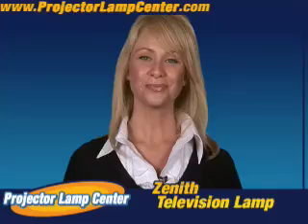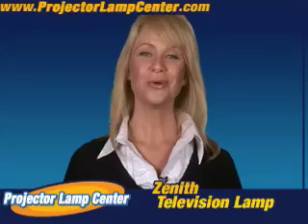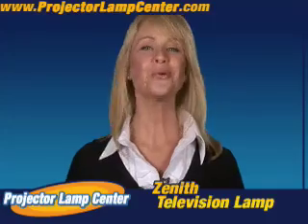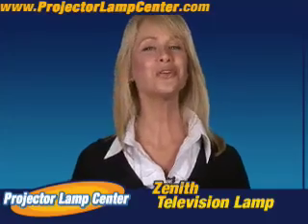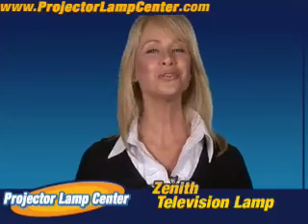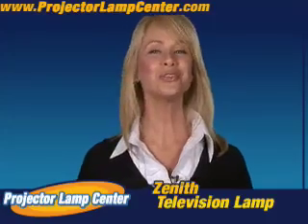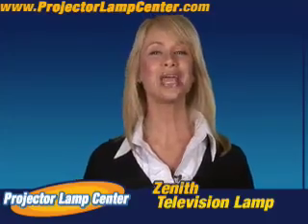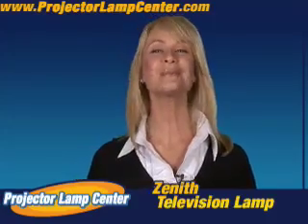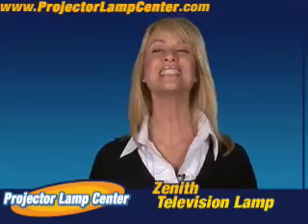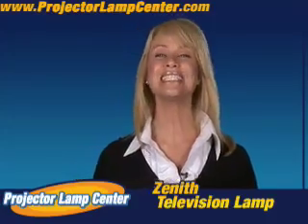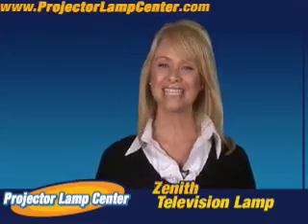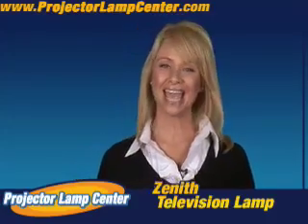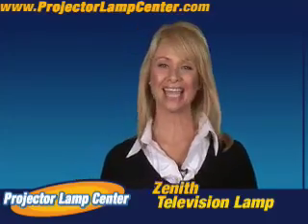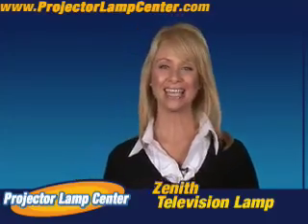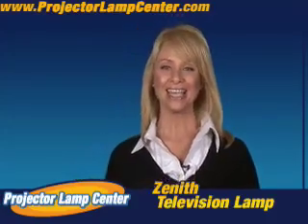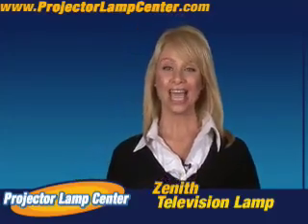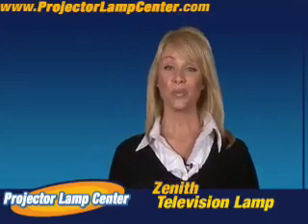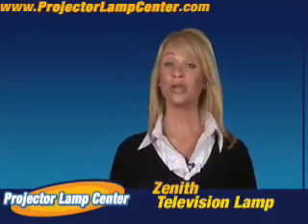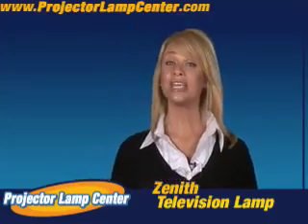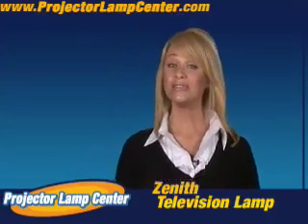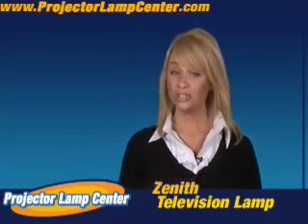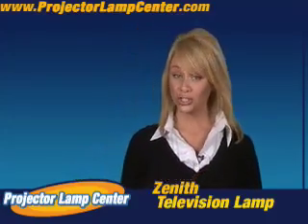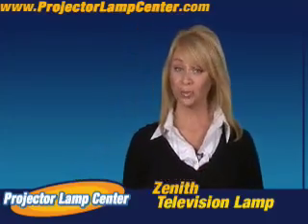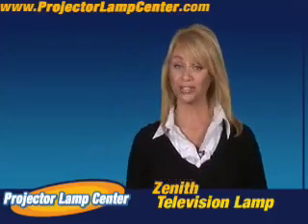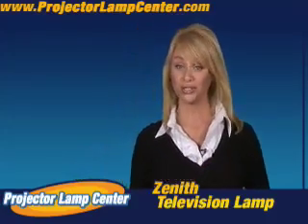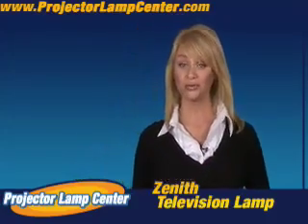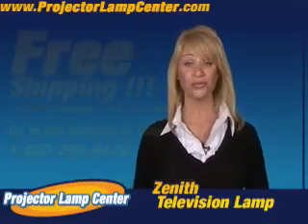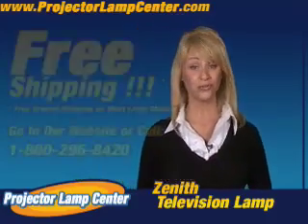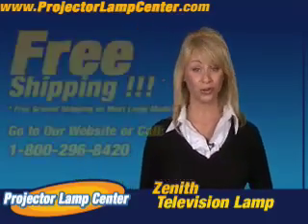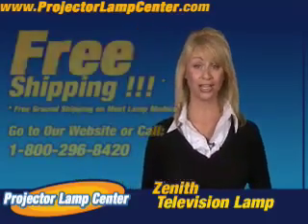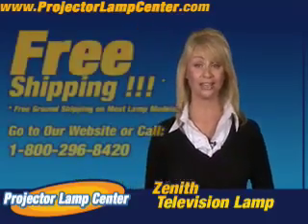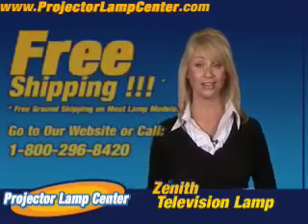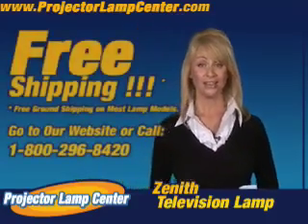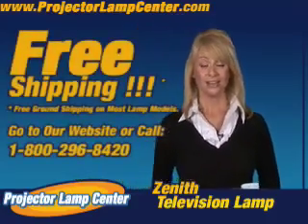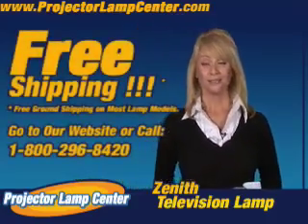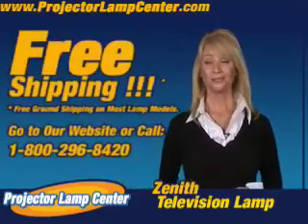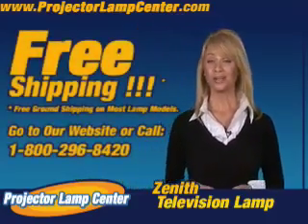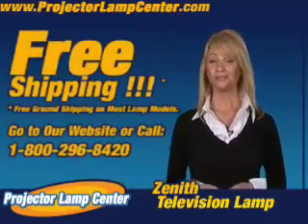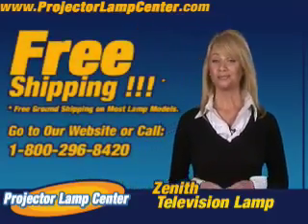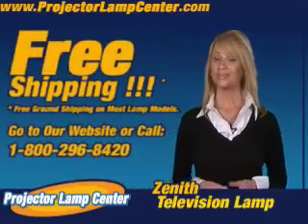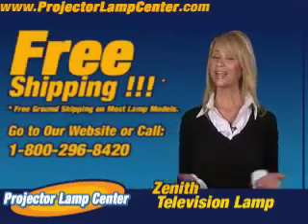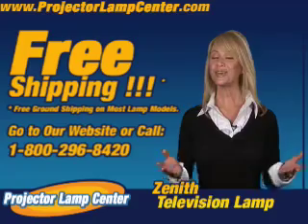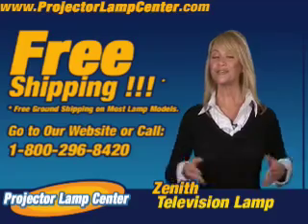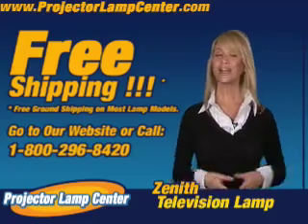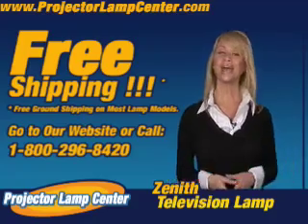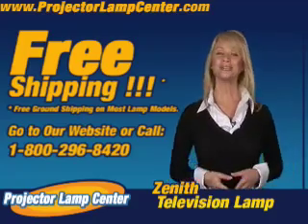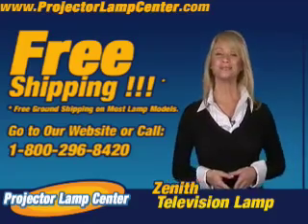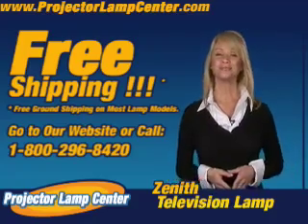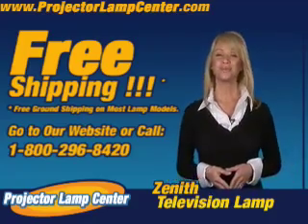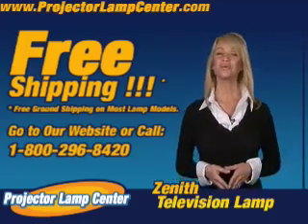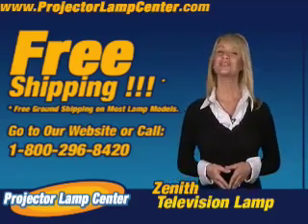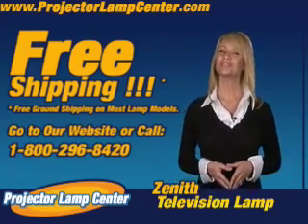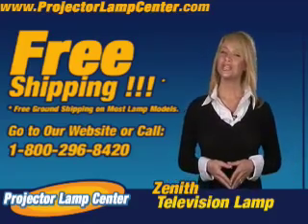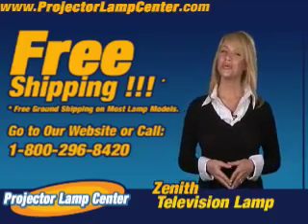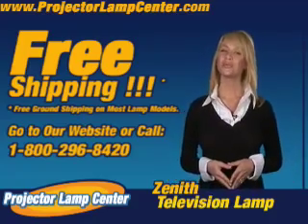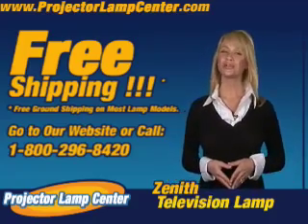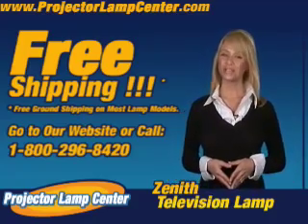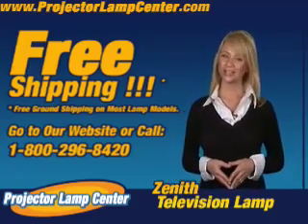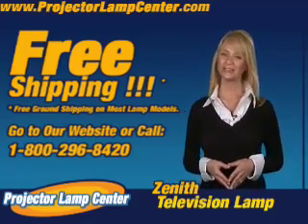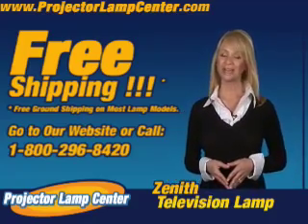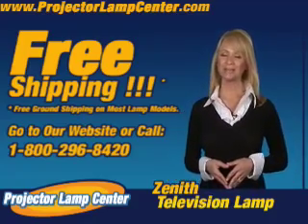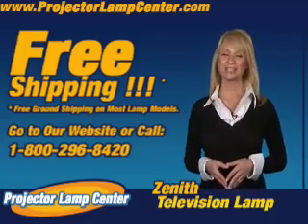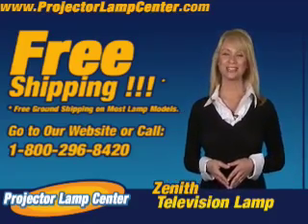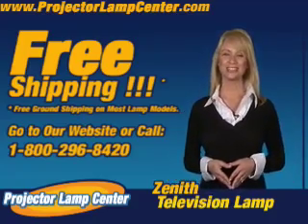Order your lamp today and we'll even ship it to you for free. Well, that's all for now. We'll see you on Projector Lamp Center.